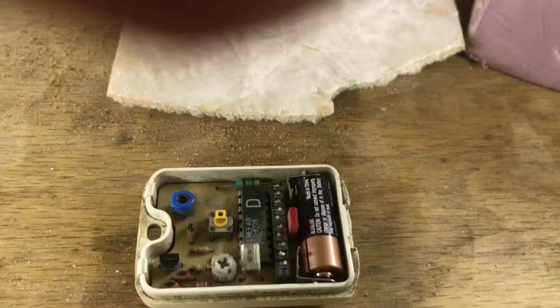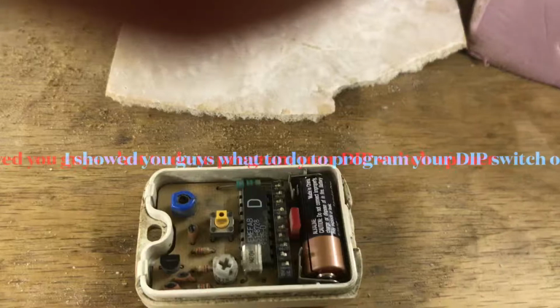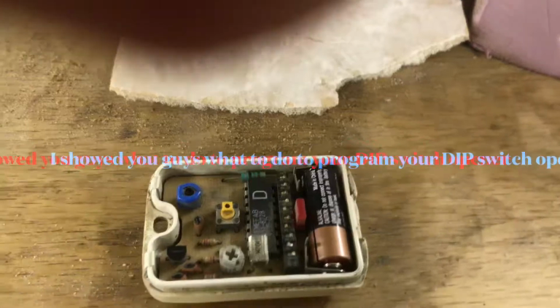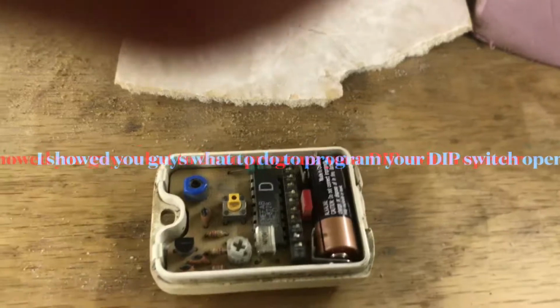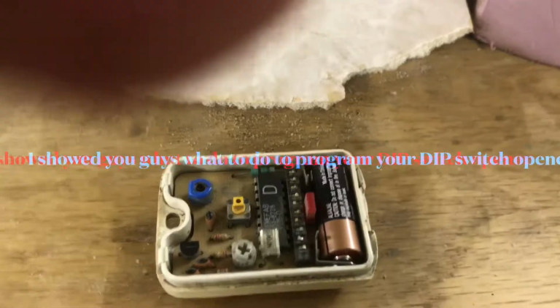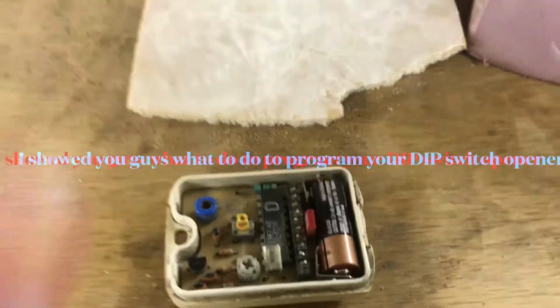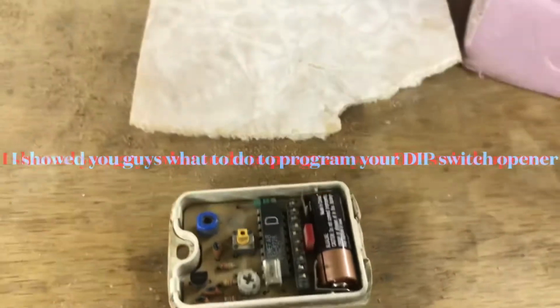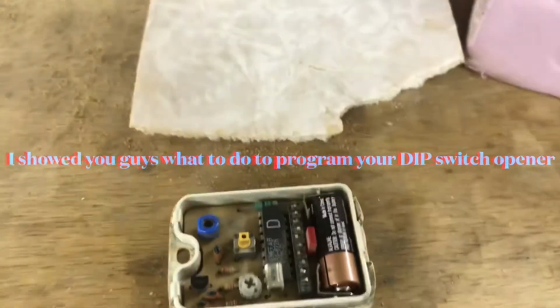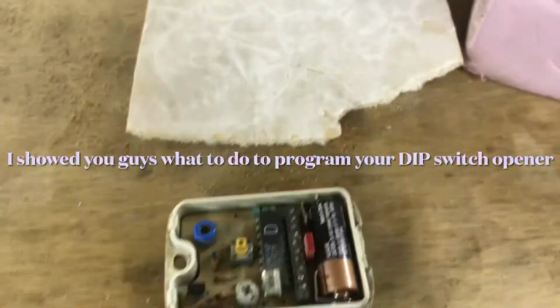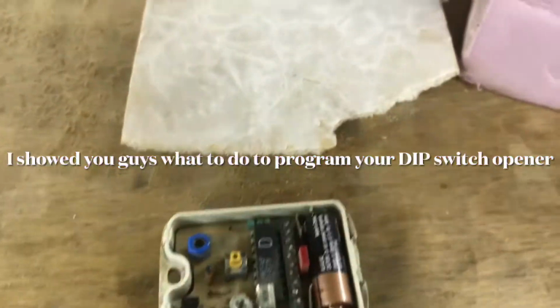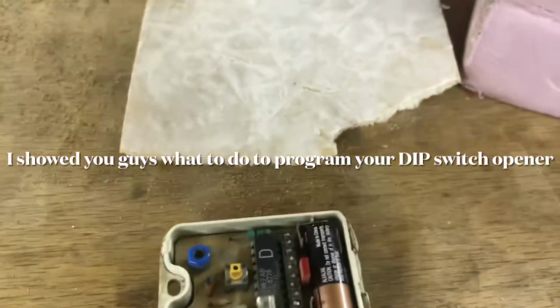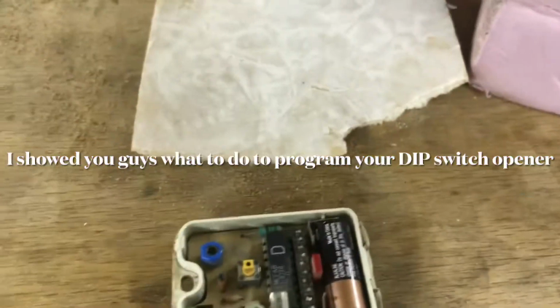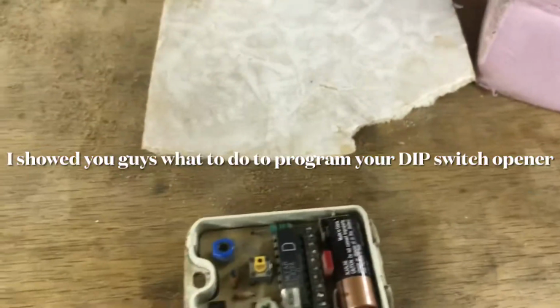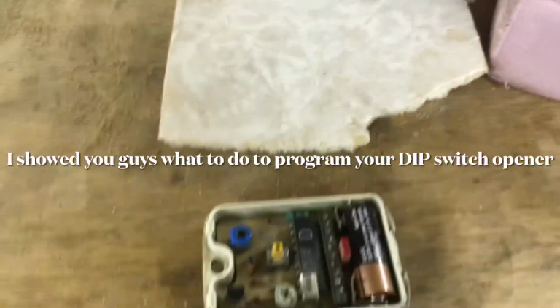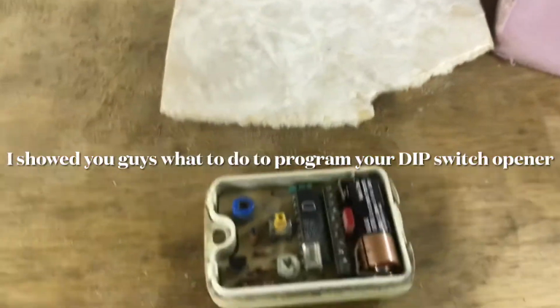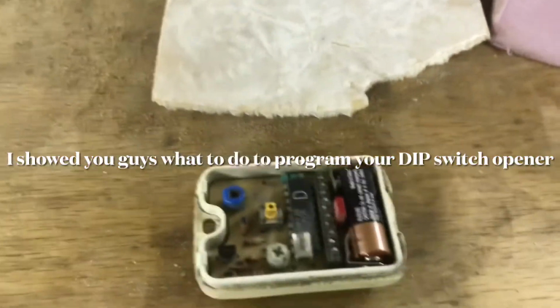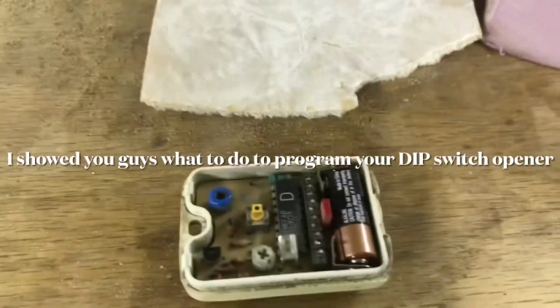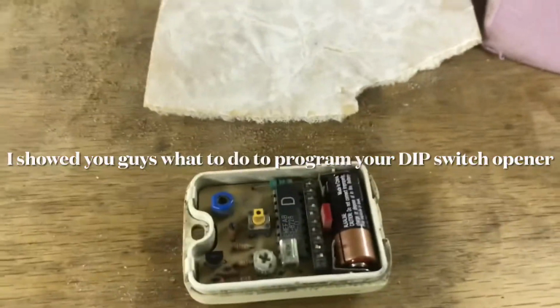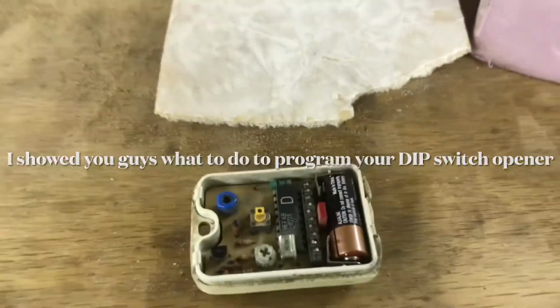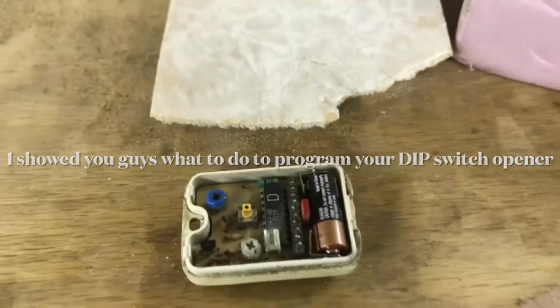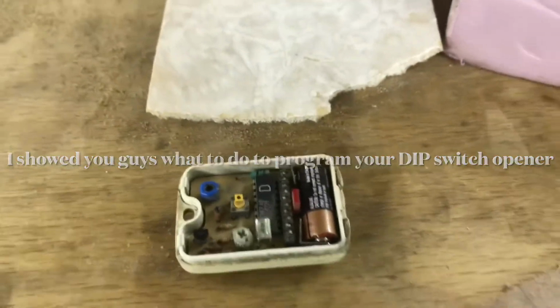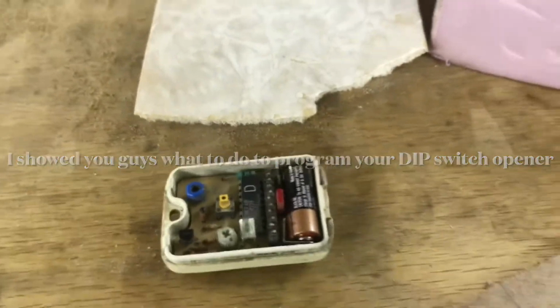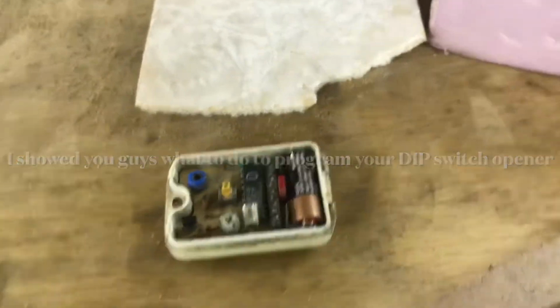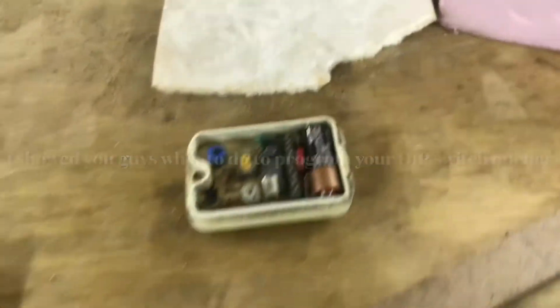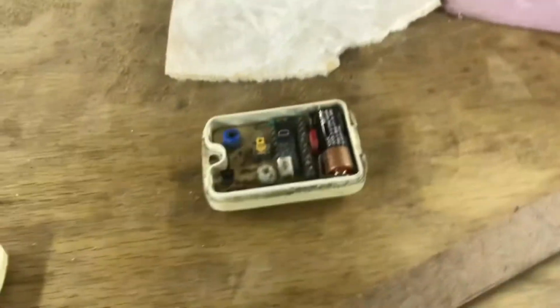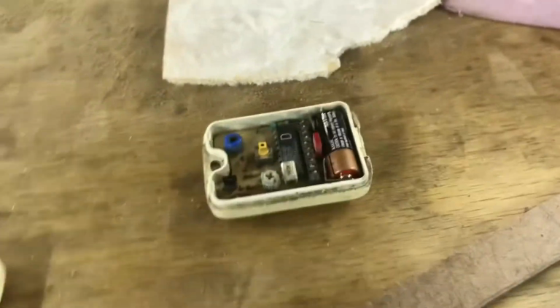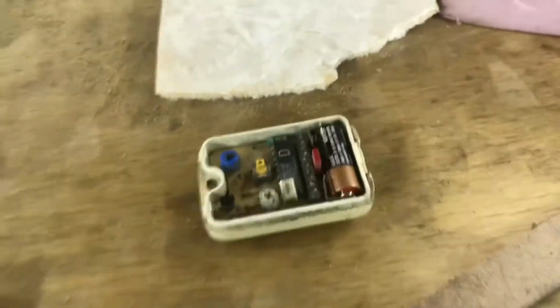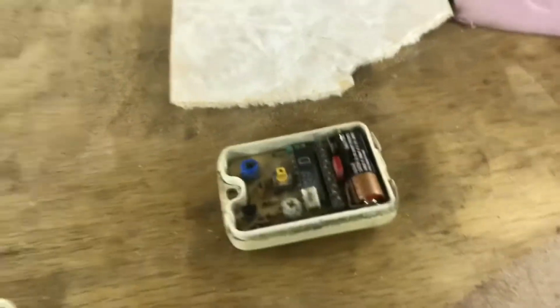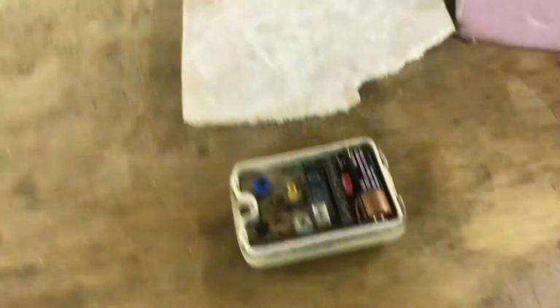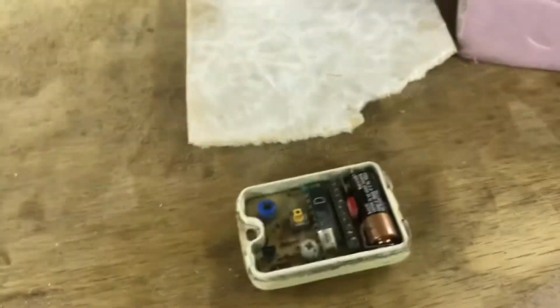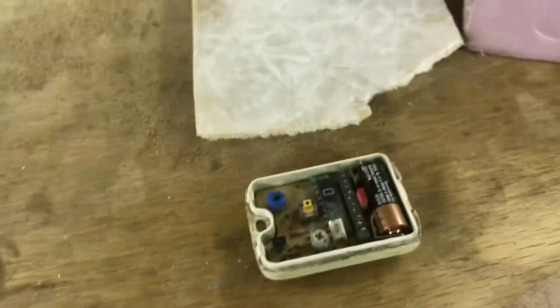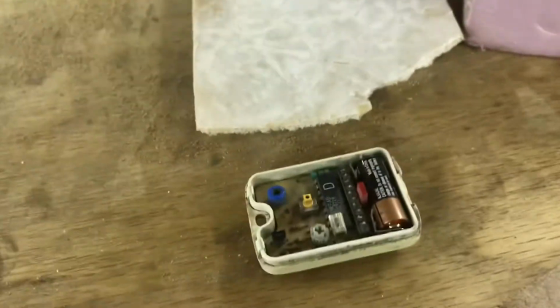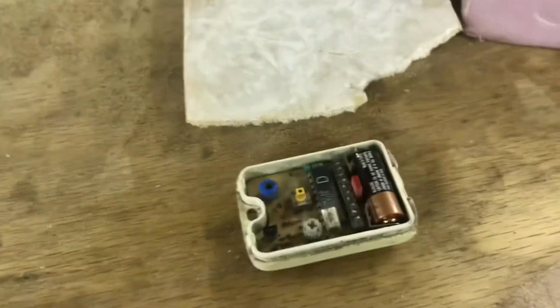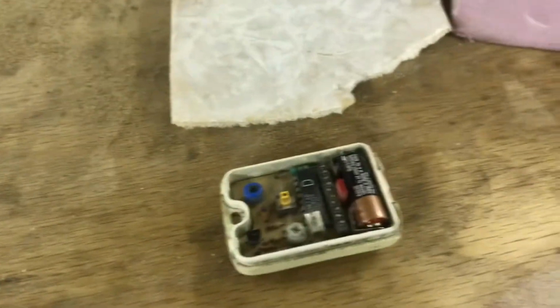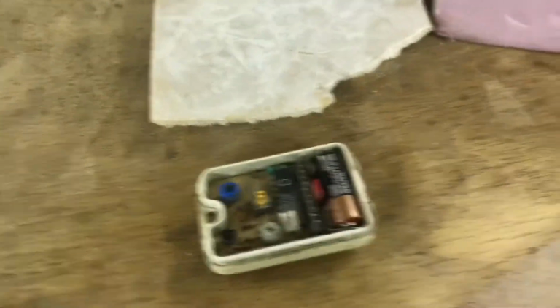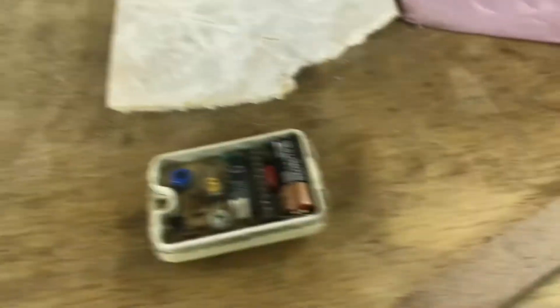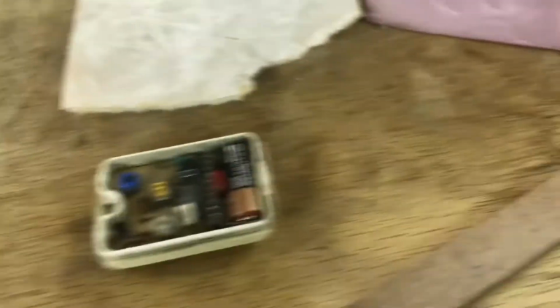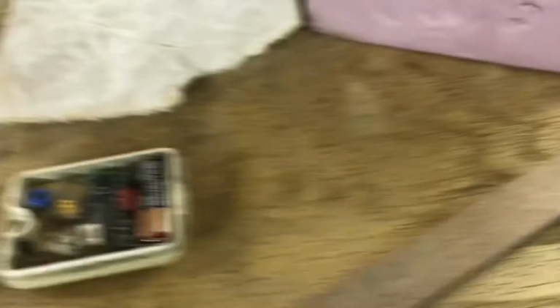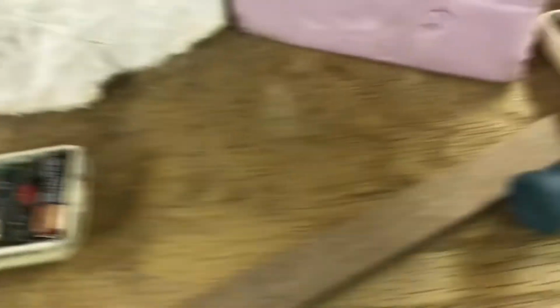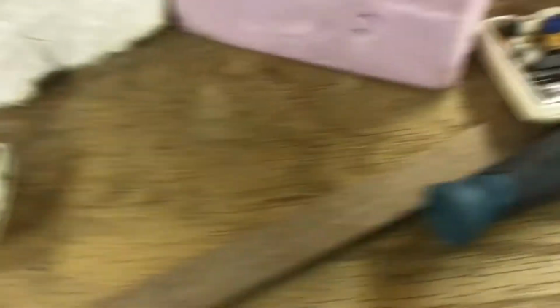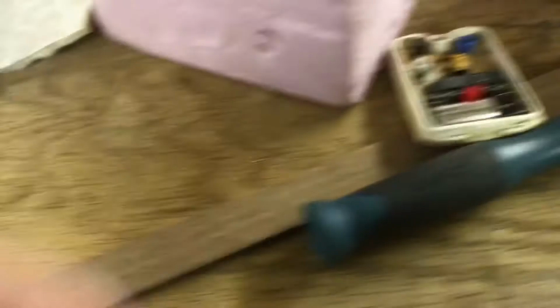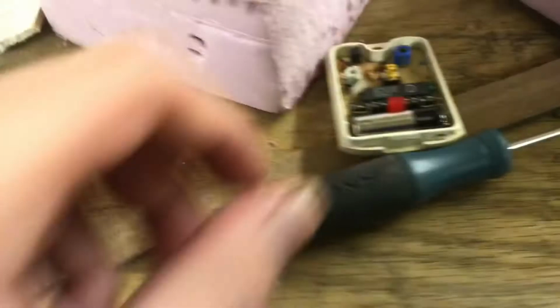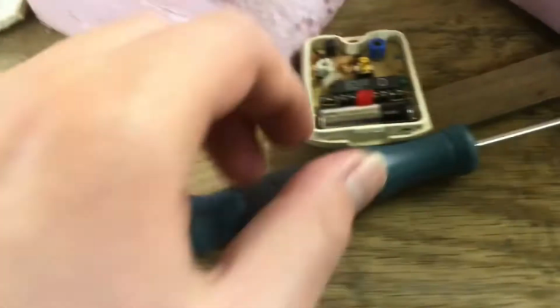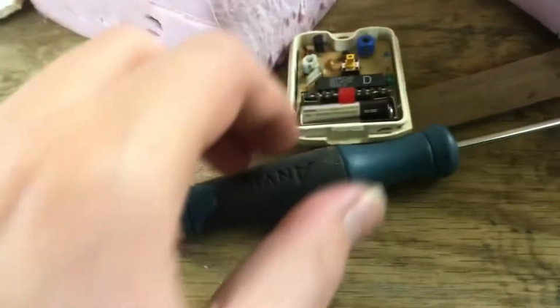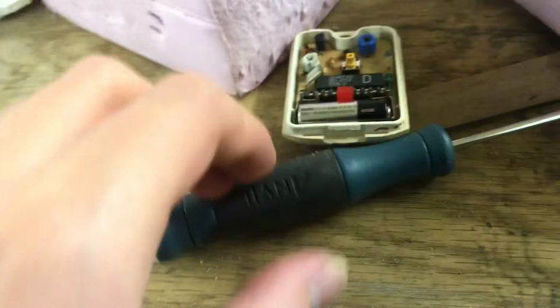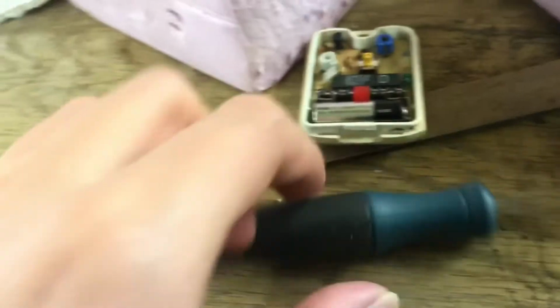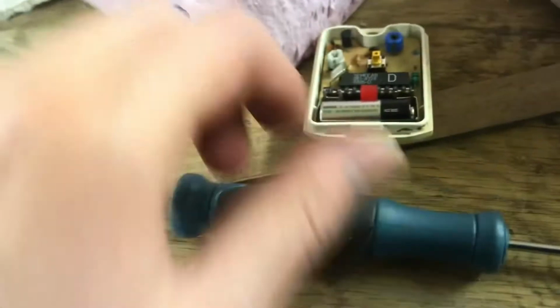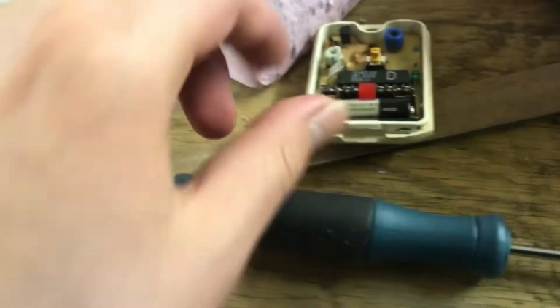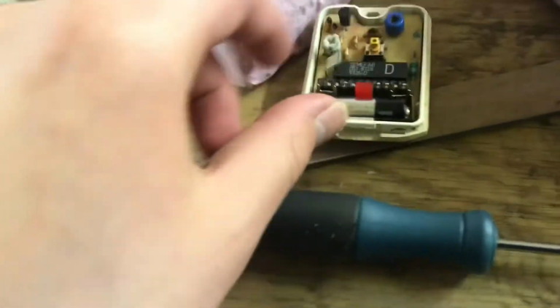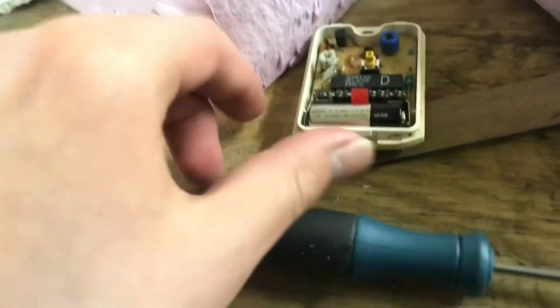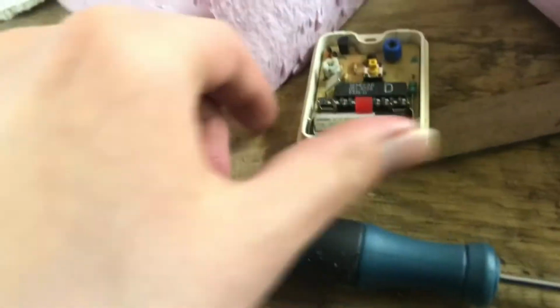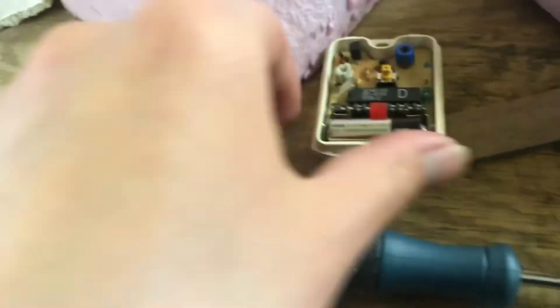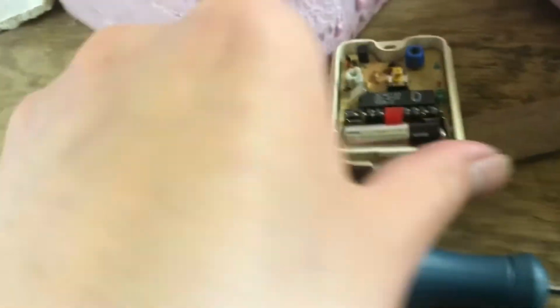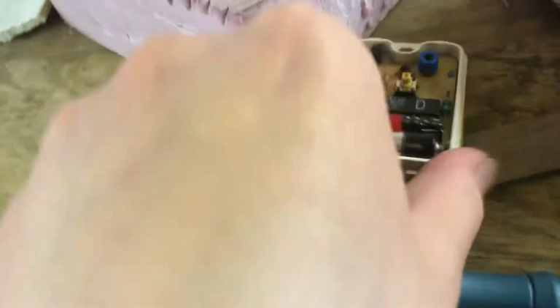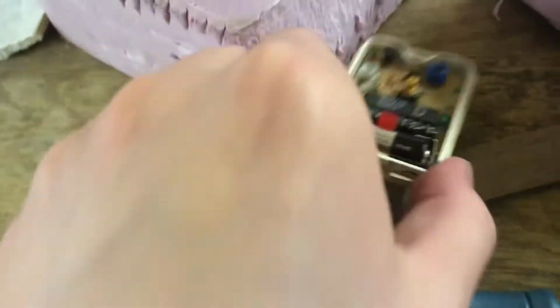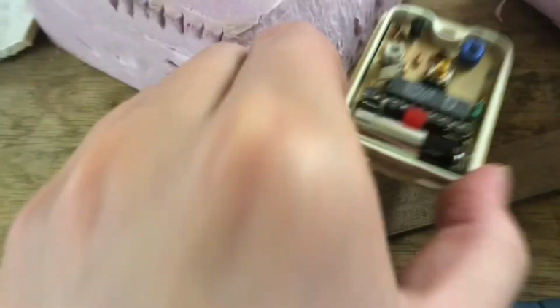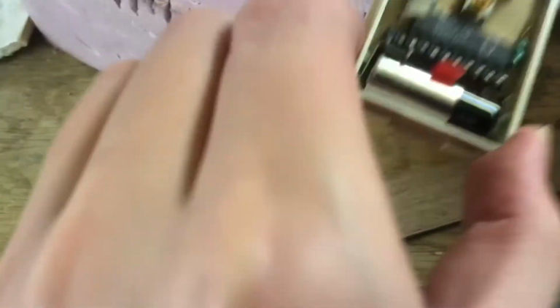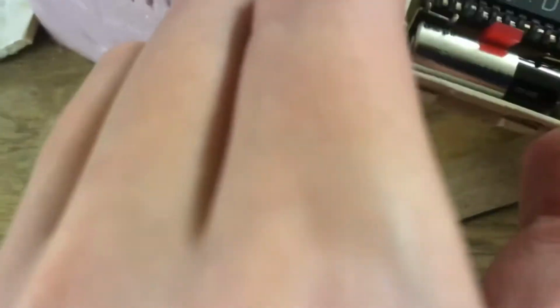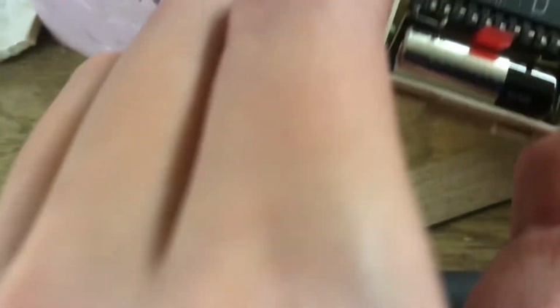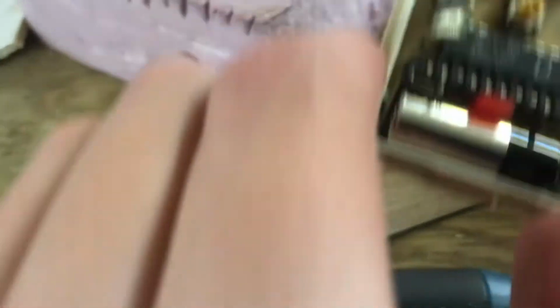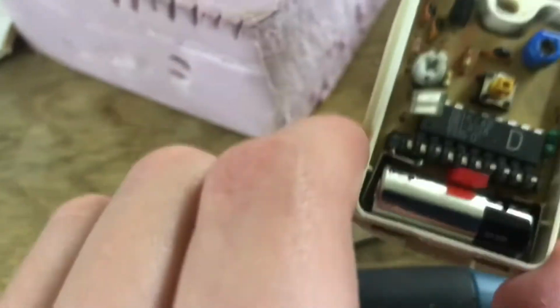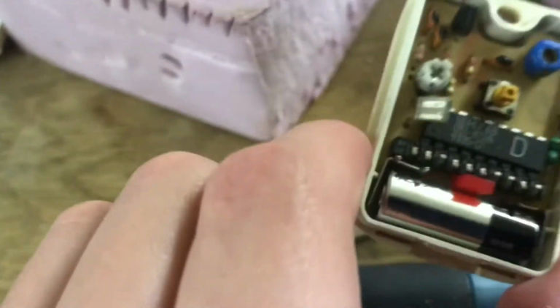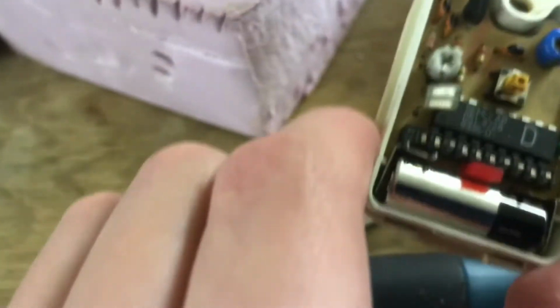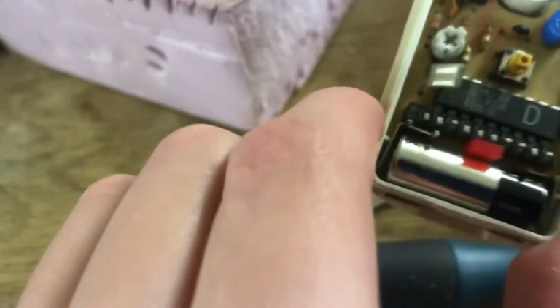Hello guys, welcome back to another video. So today what I'm going to do is I'm just going to show you guys basic programming of a dip switch garage door opener.